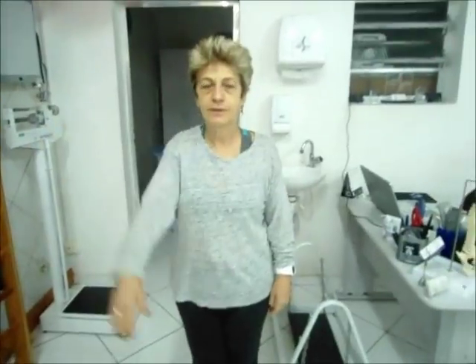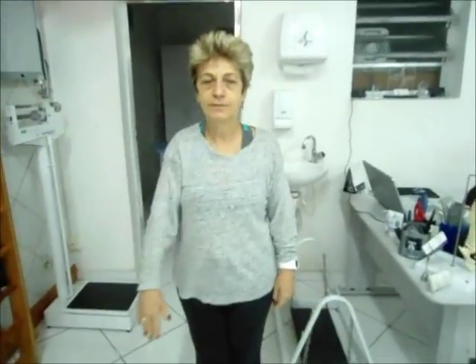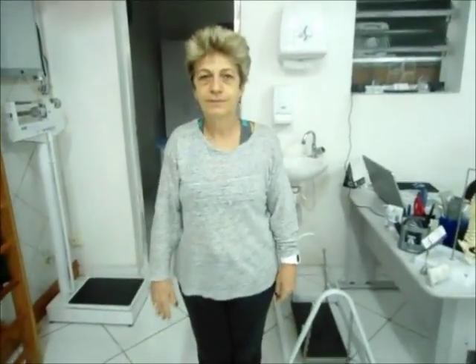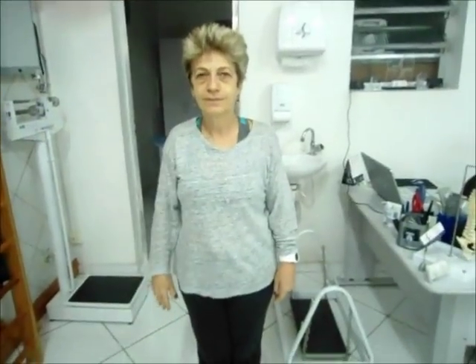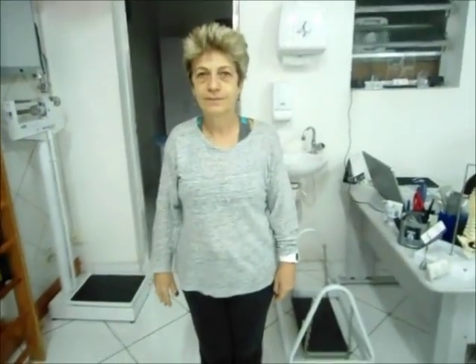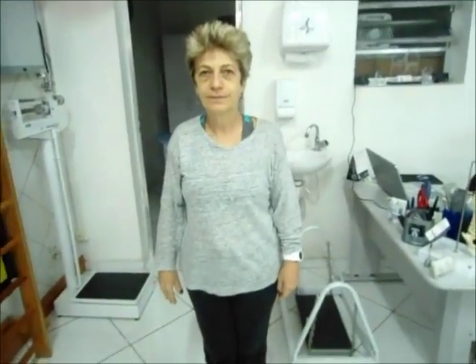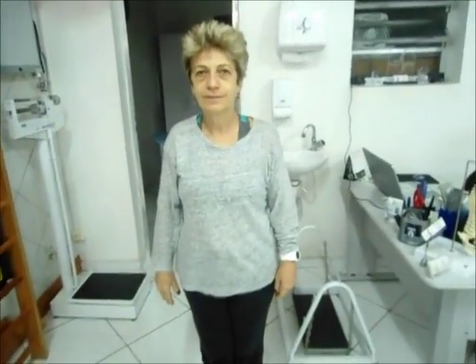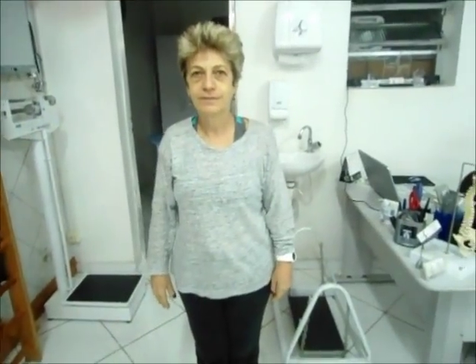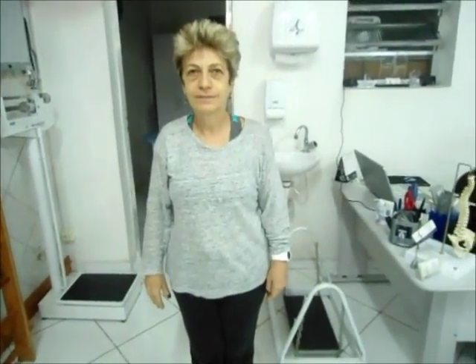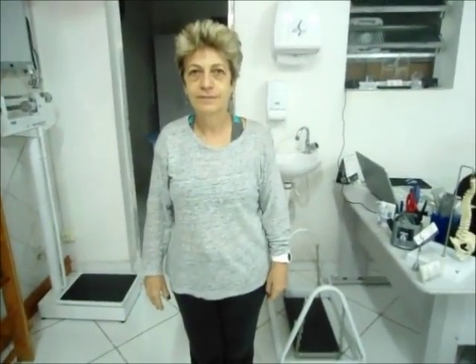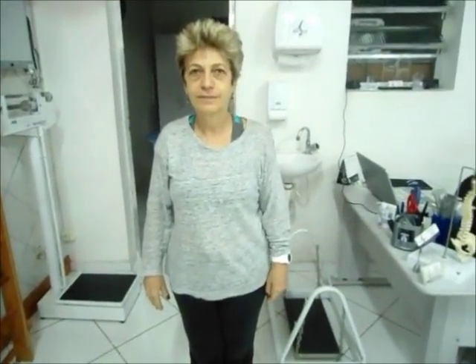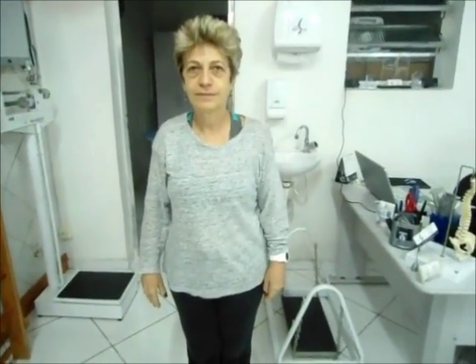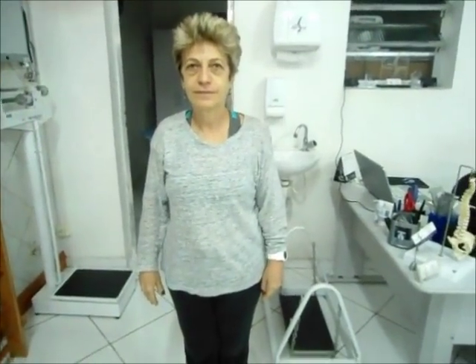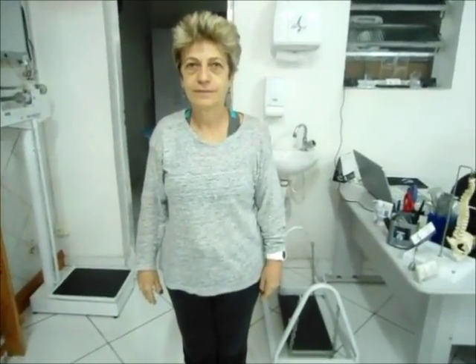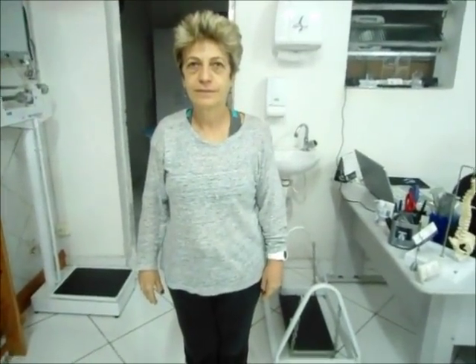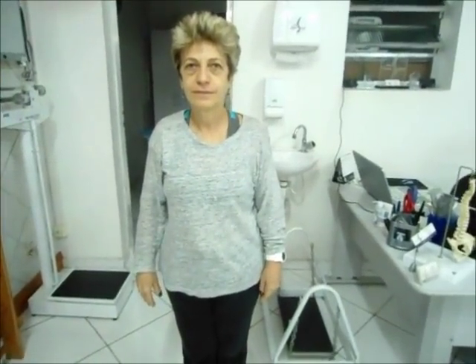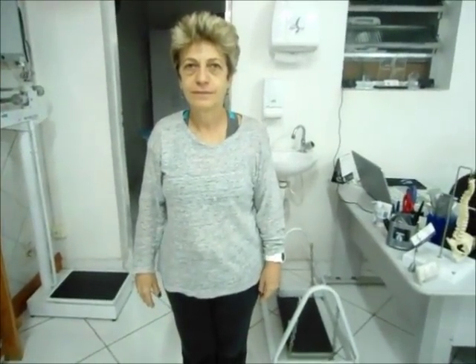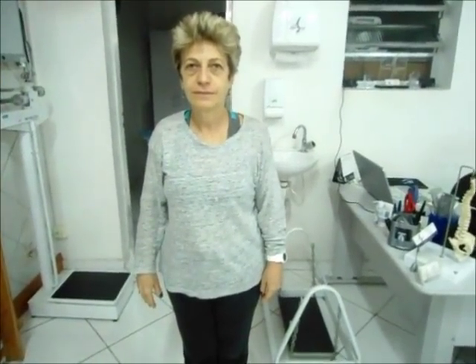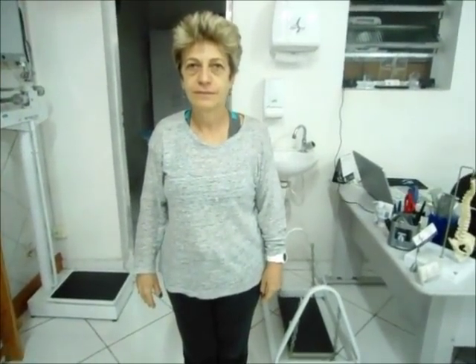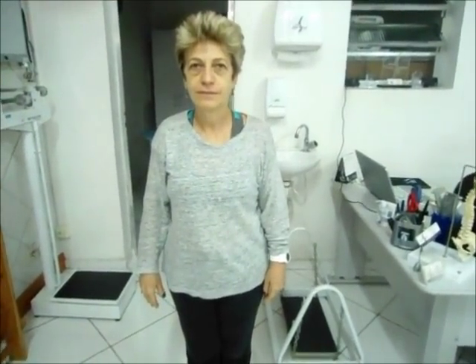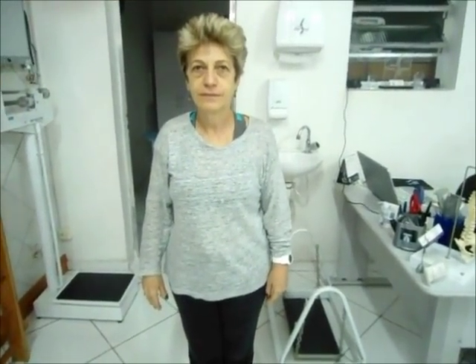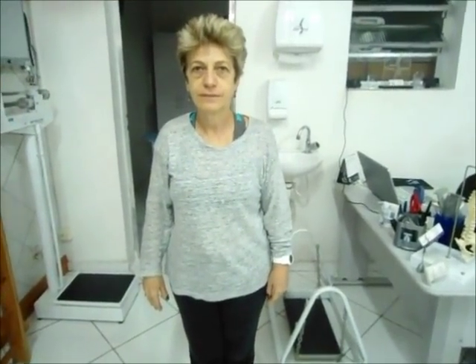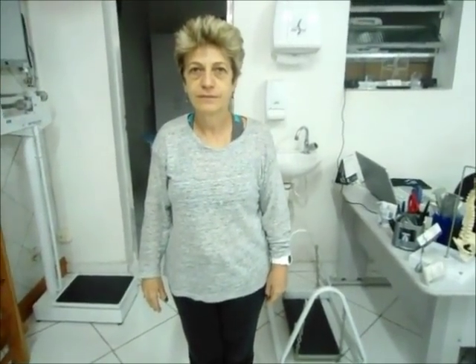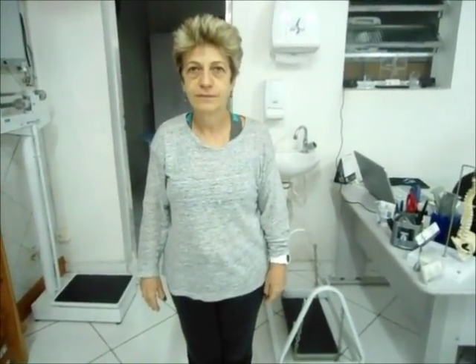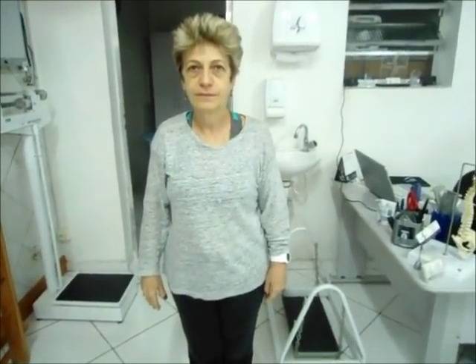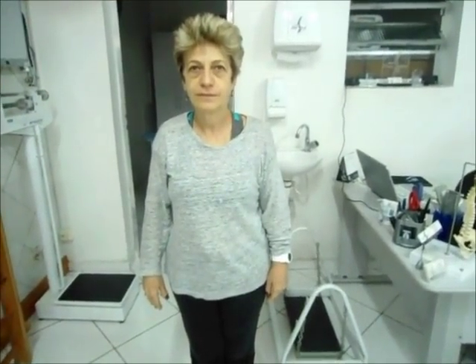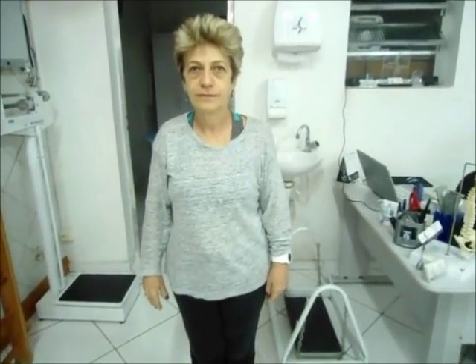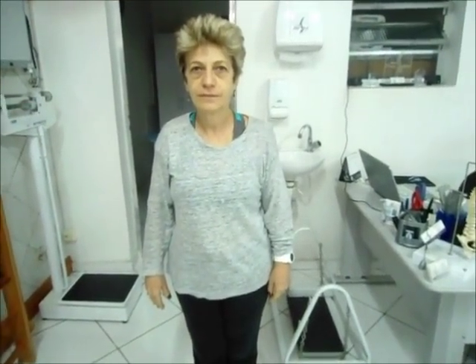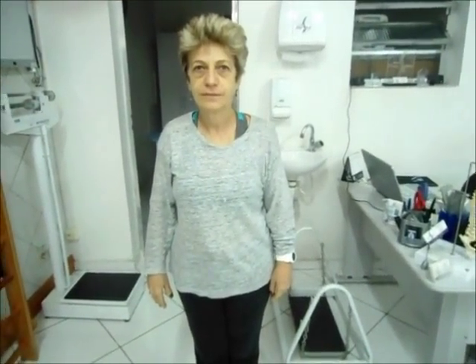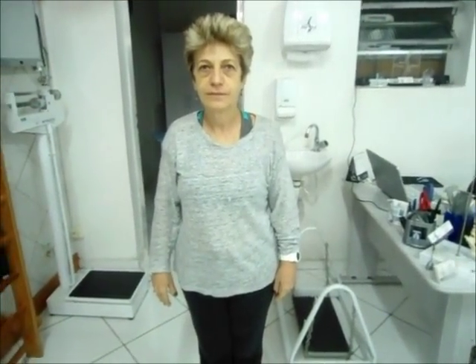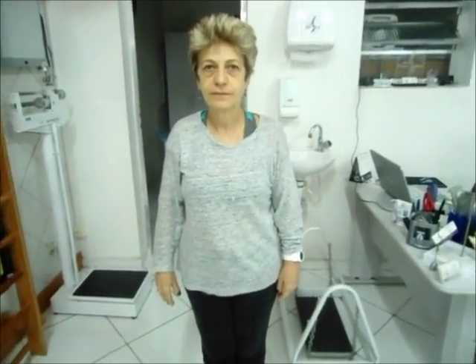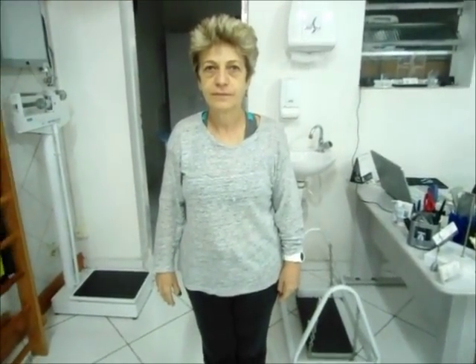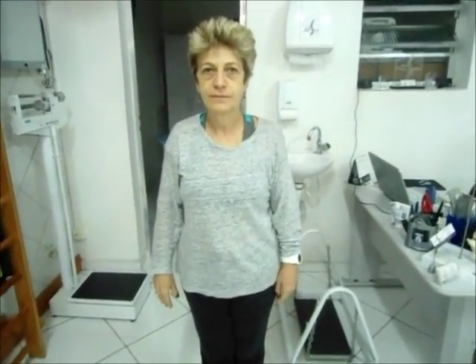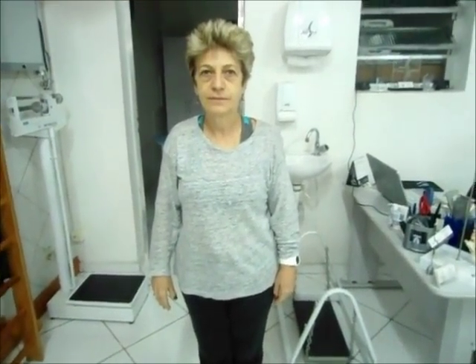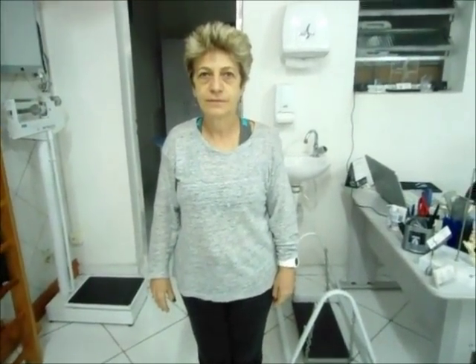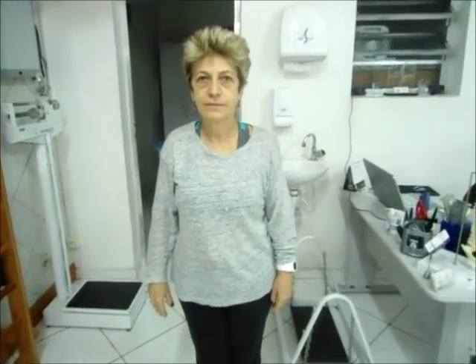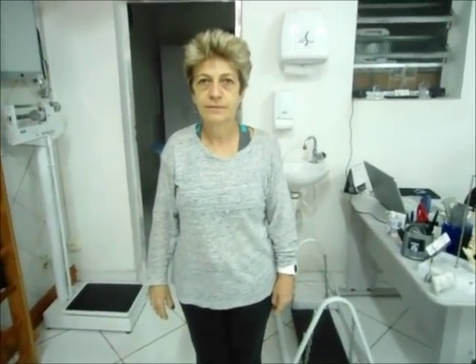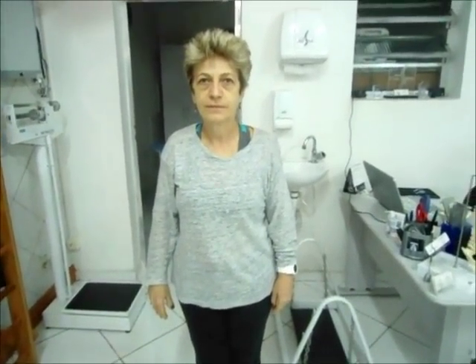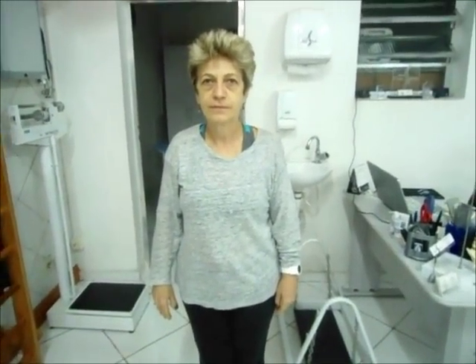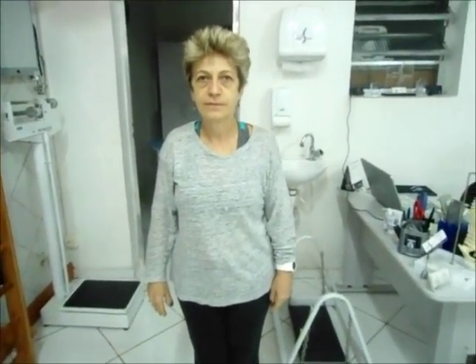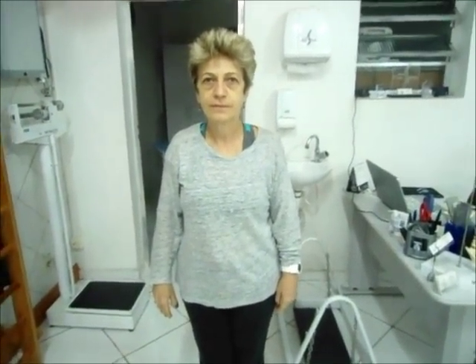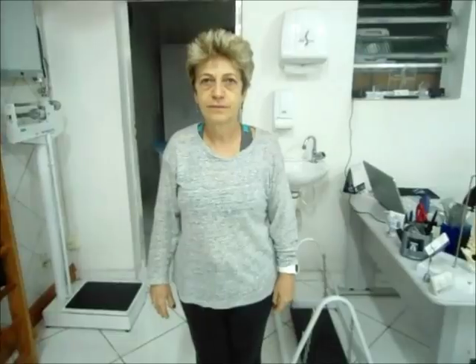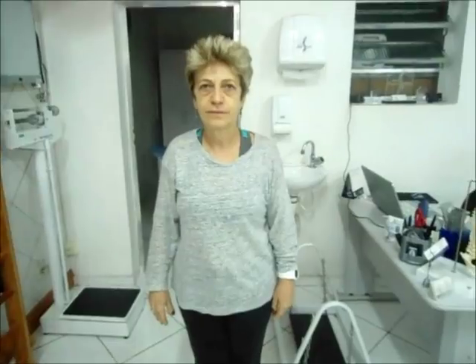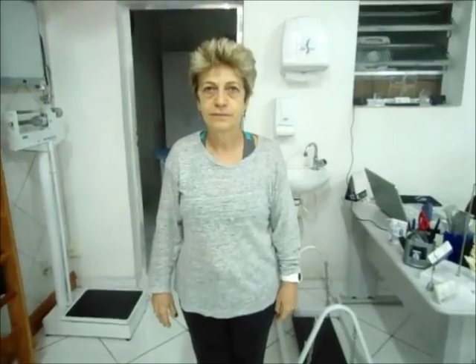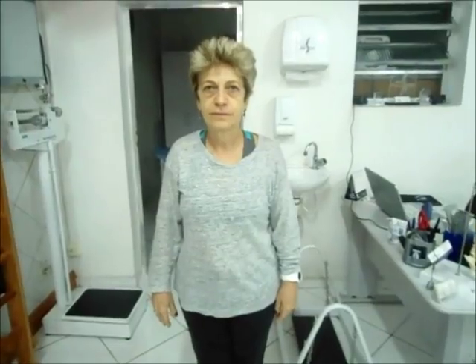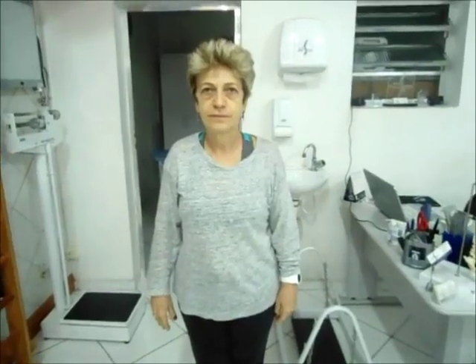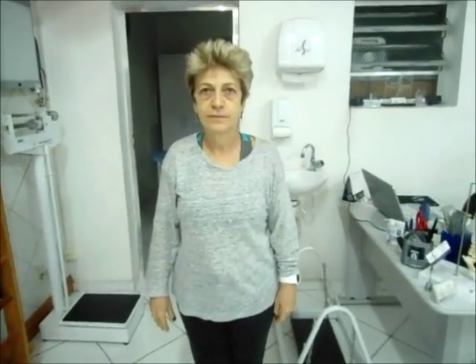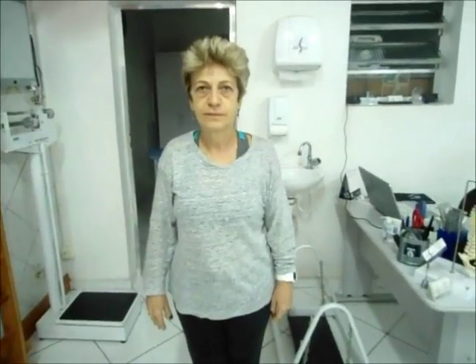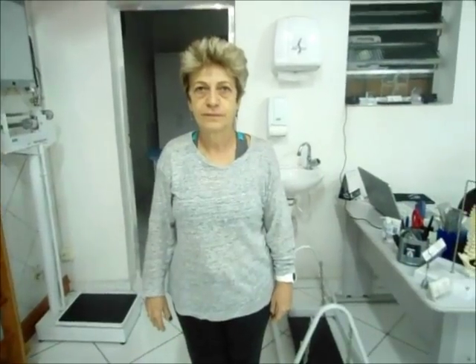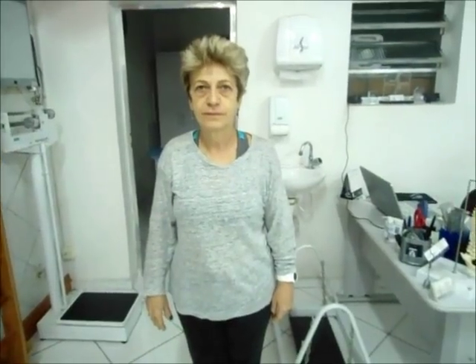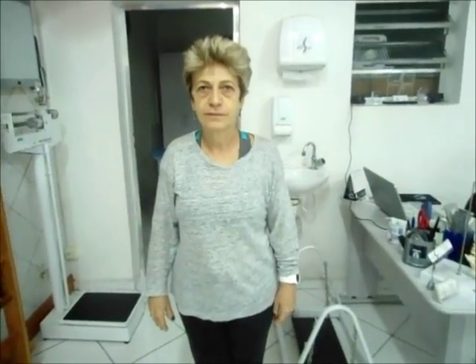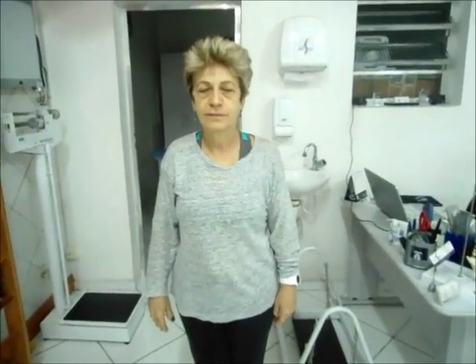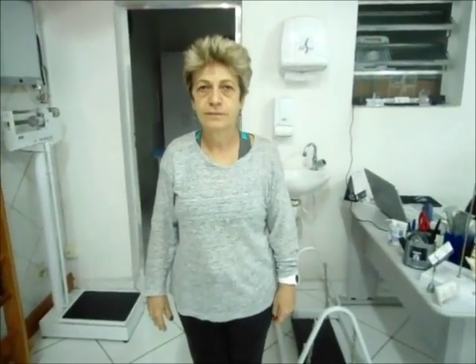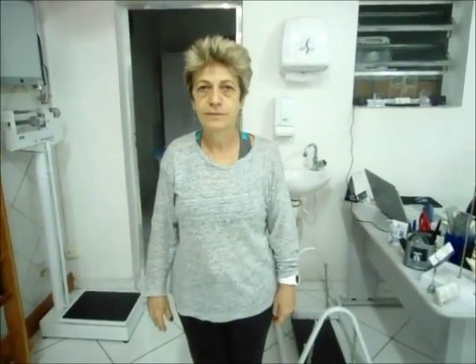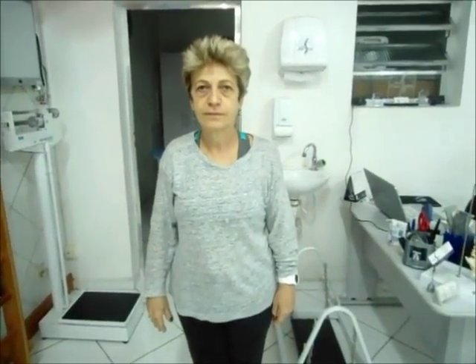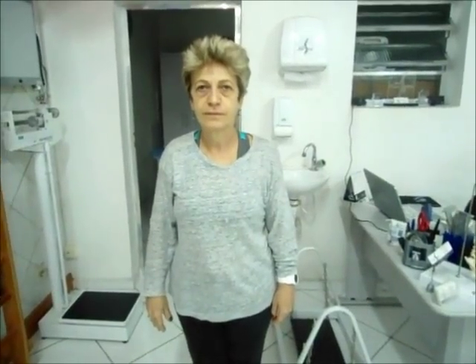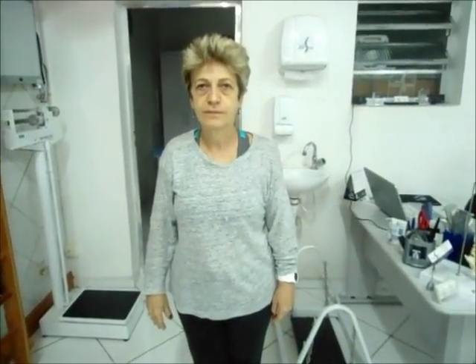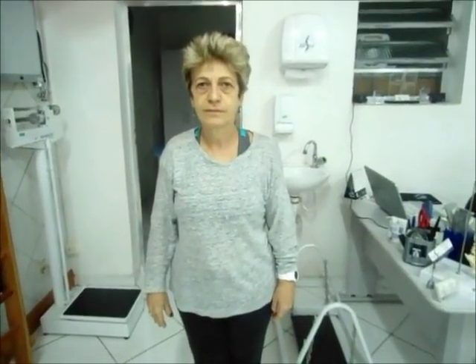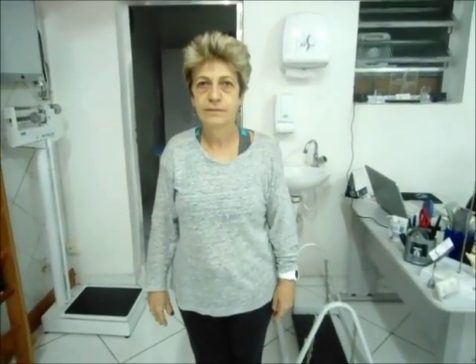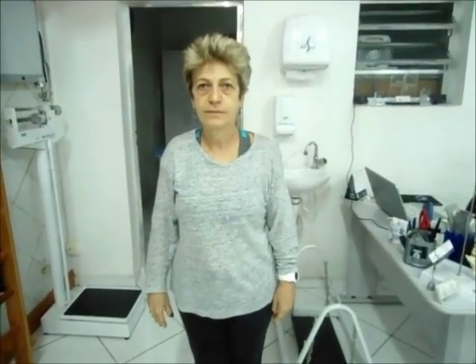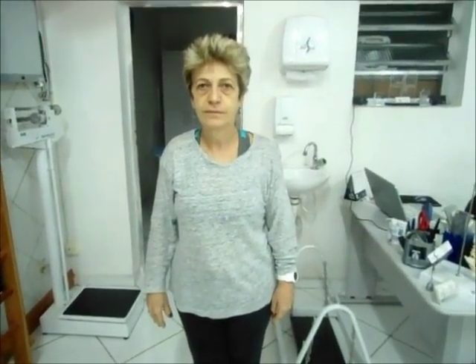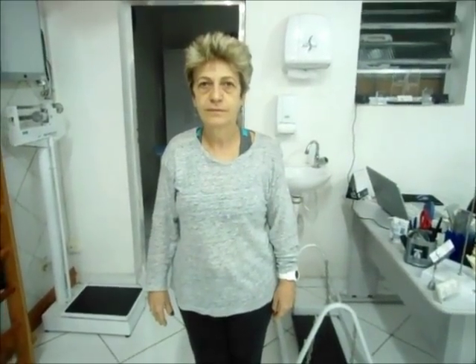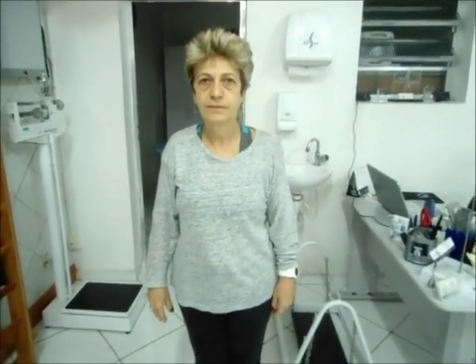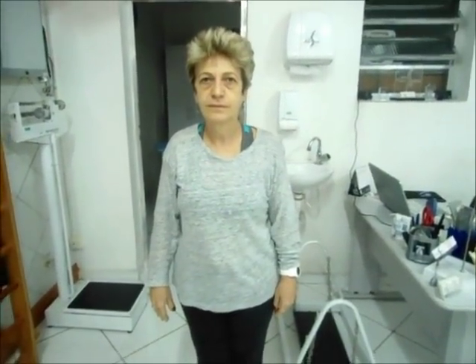9 de junho de 2017. Reavaliação da paciente com capsulite adesiva do ombro. Décima sessão.